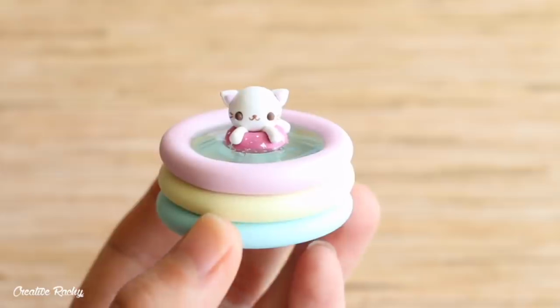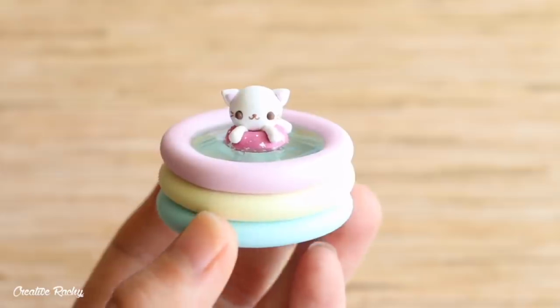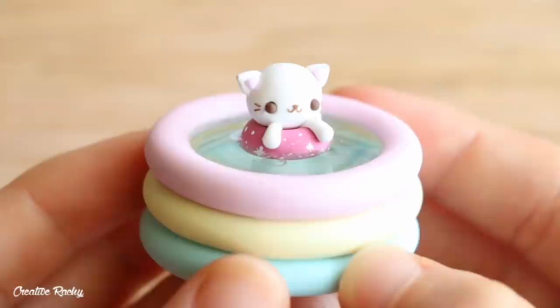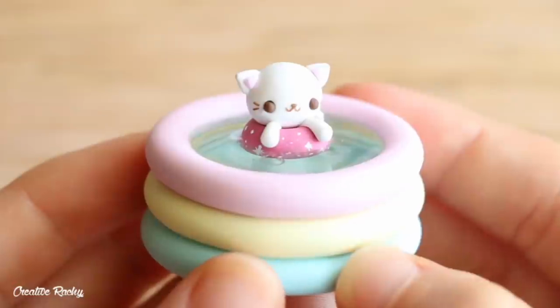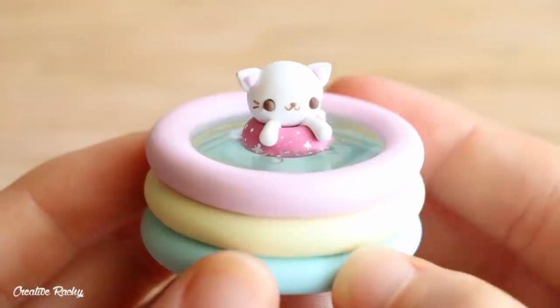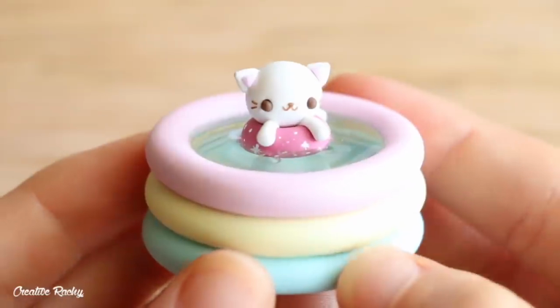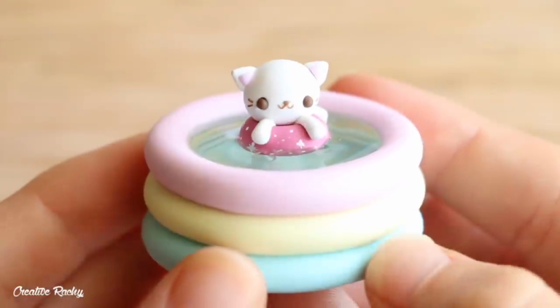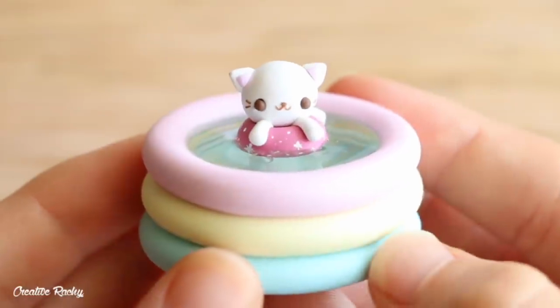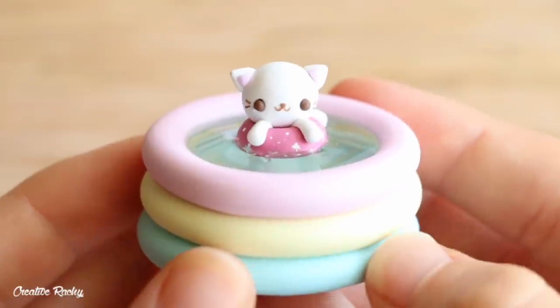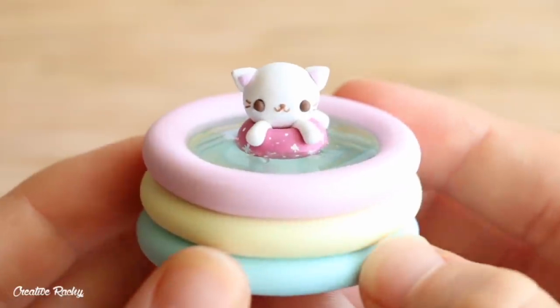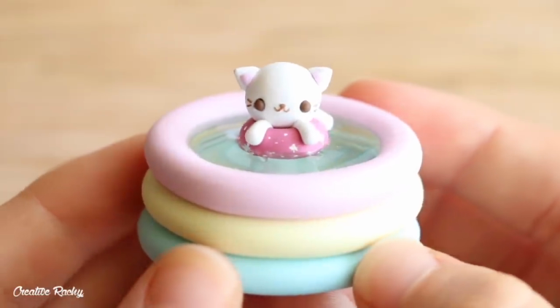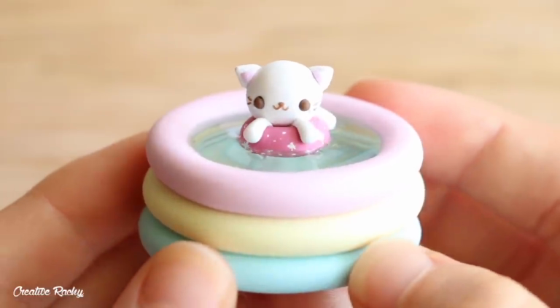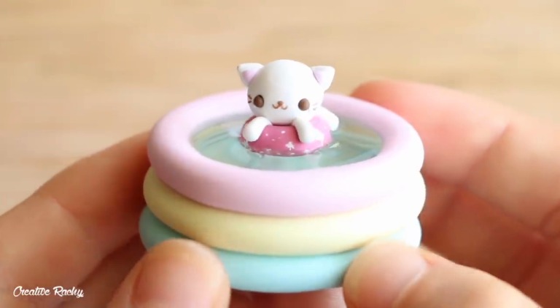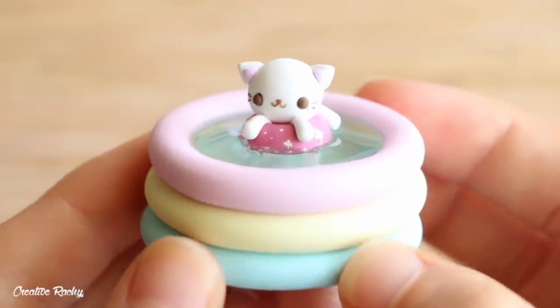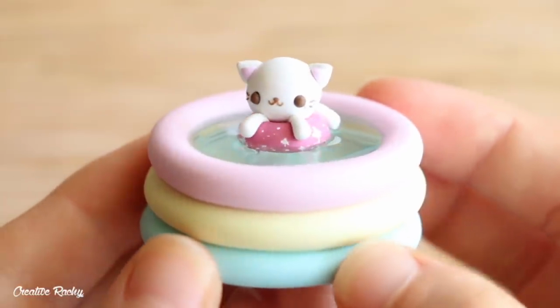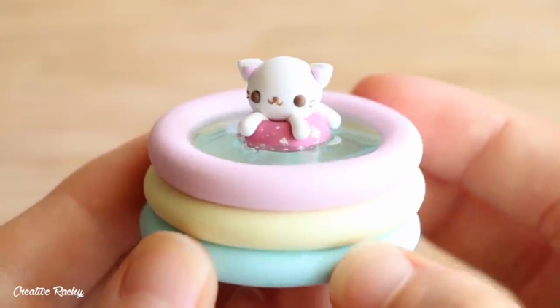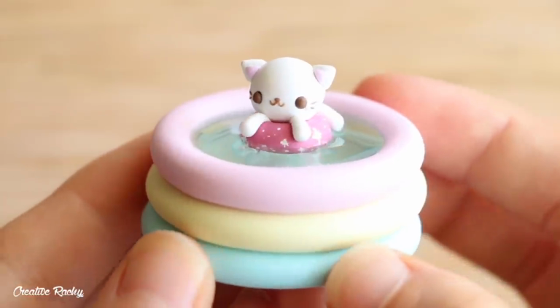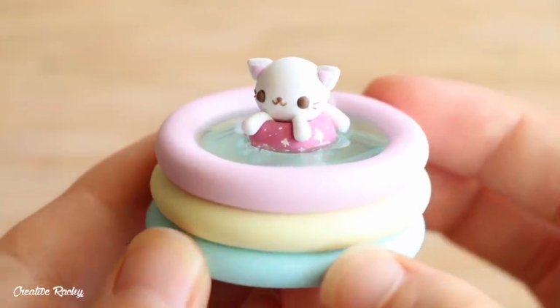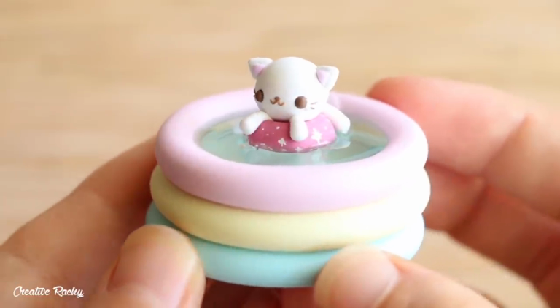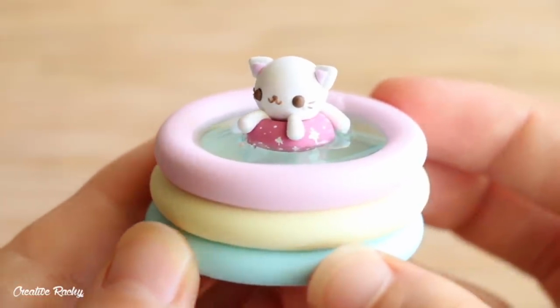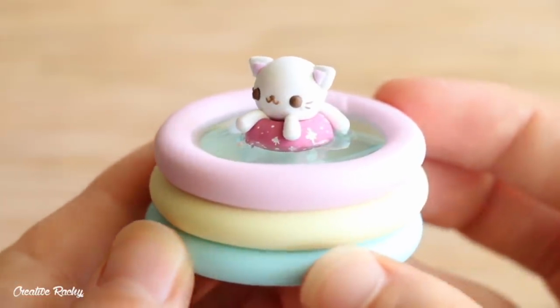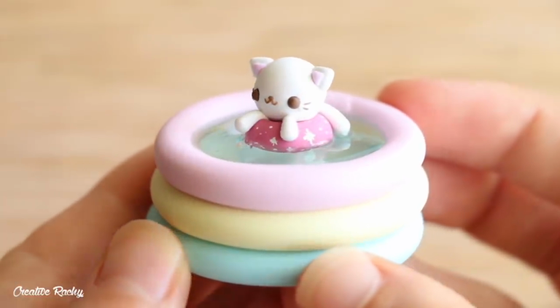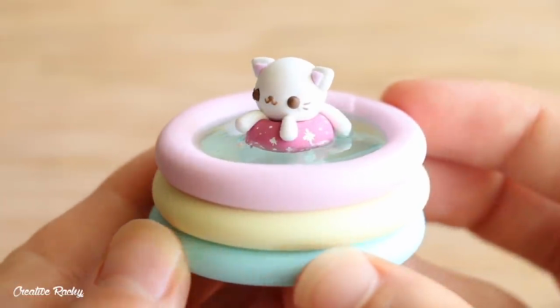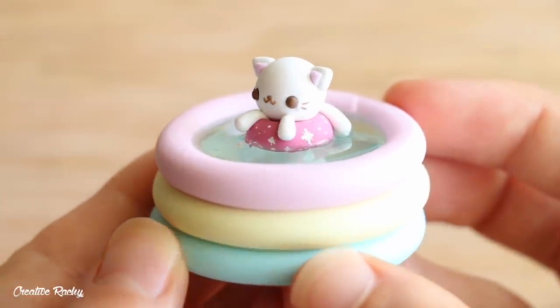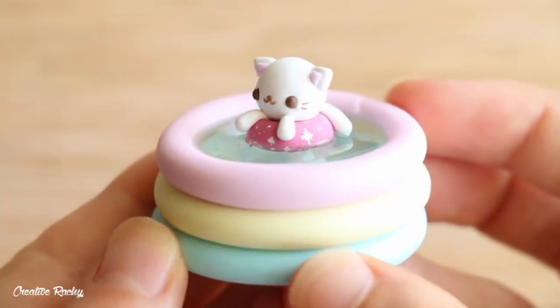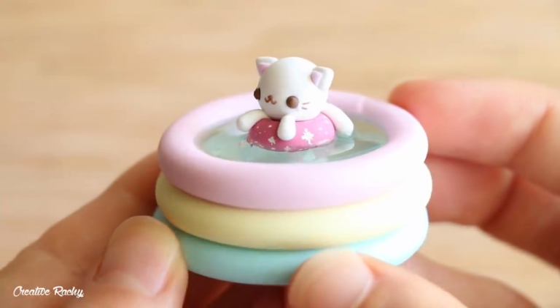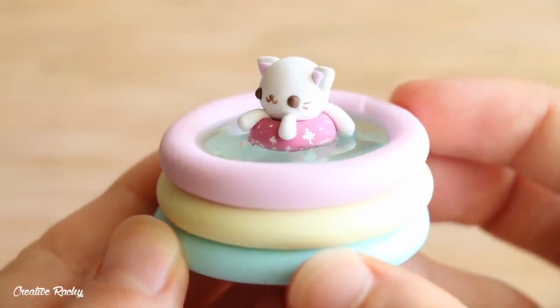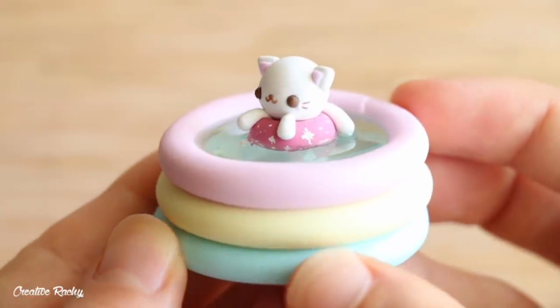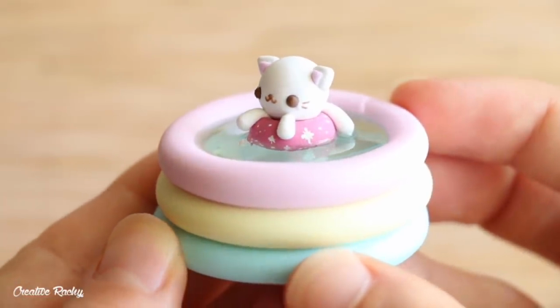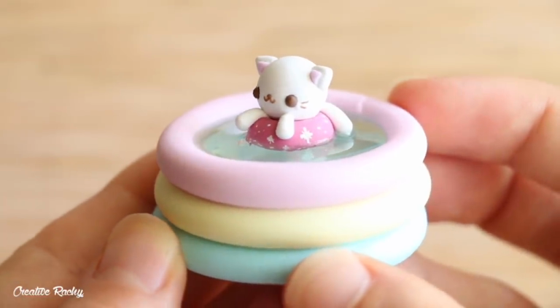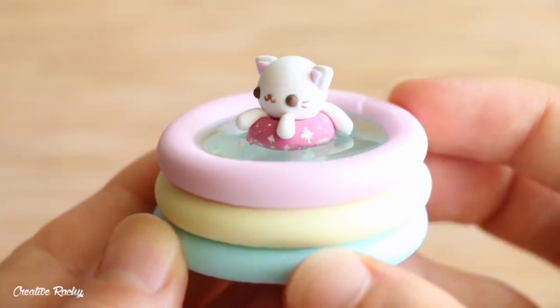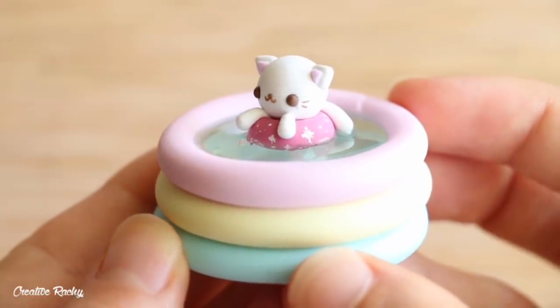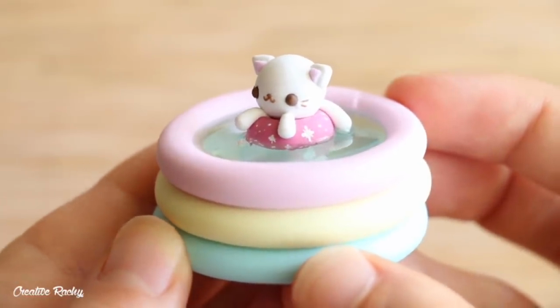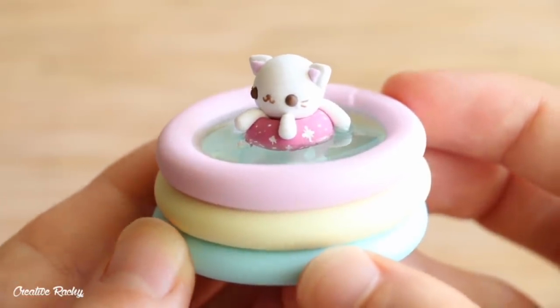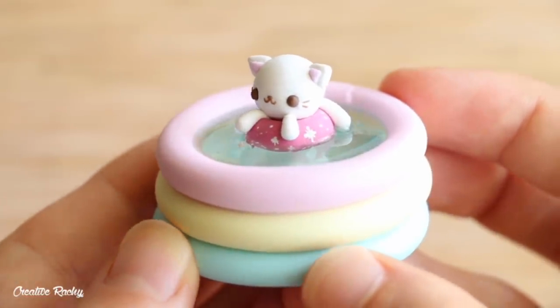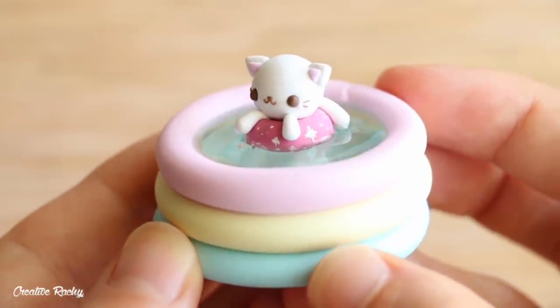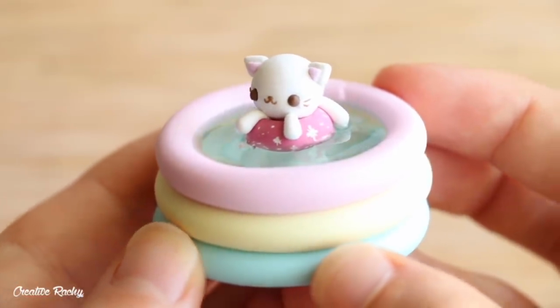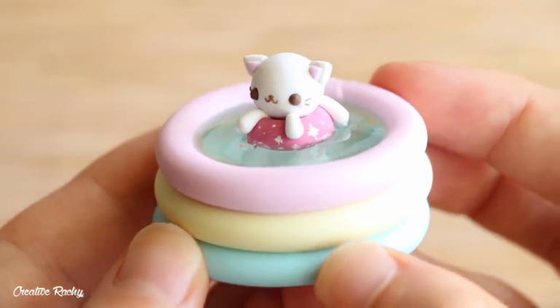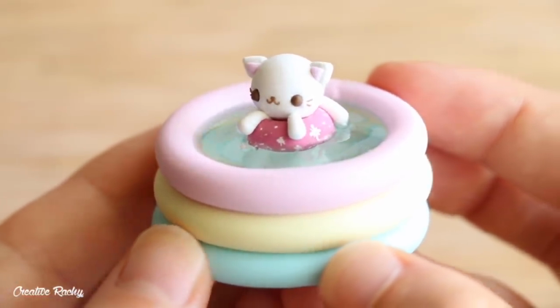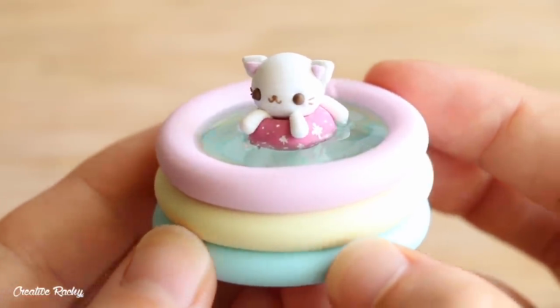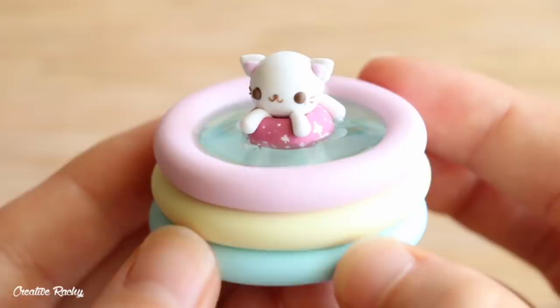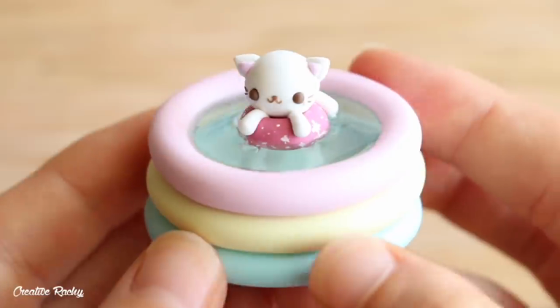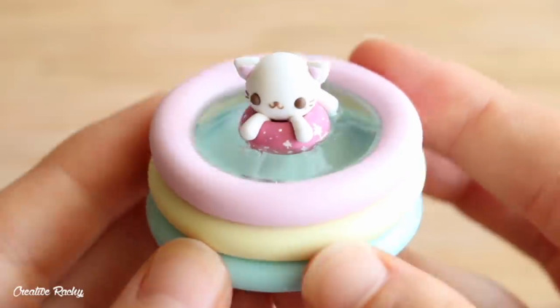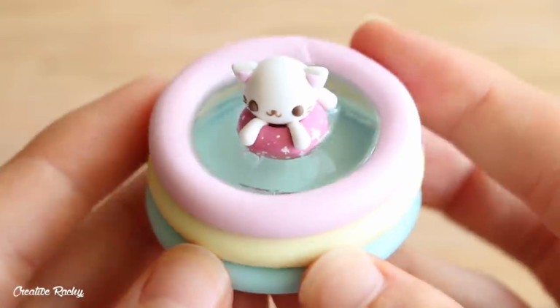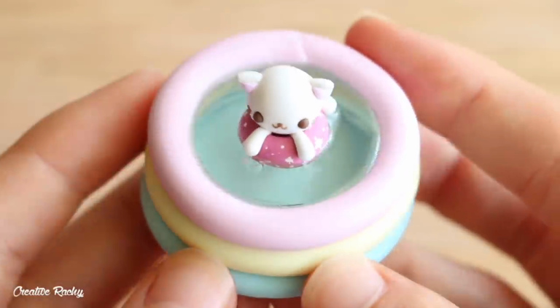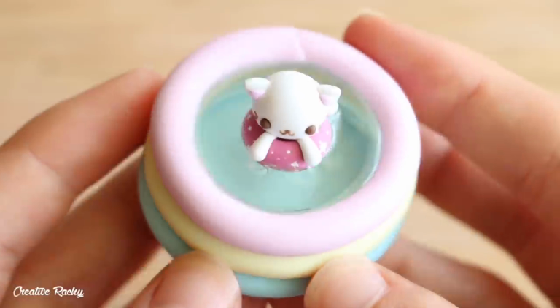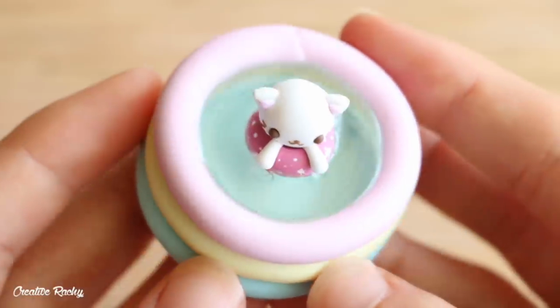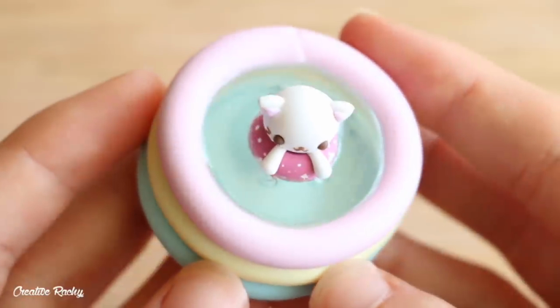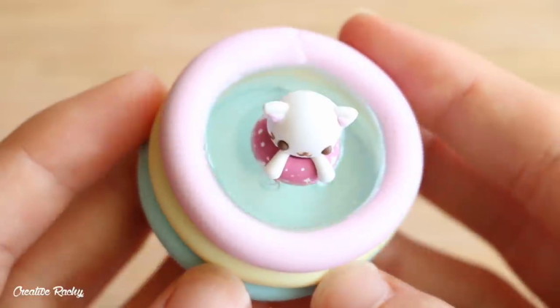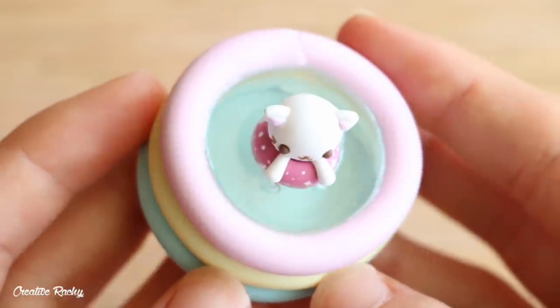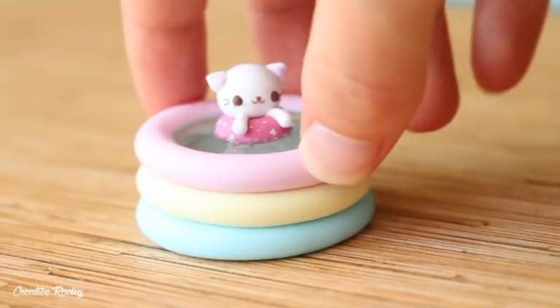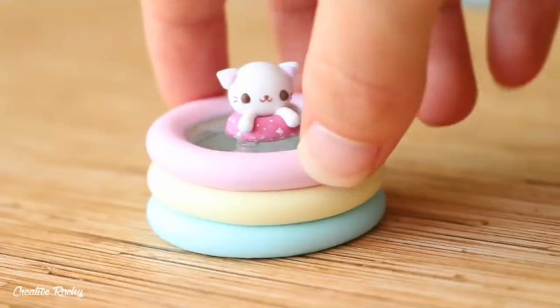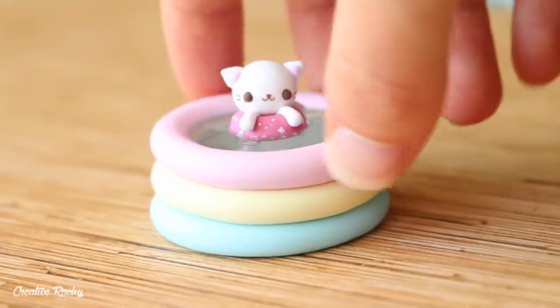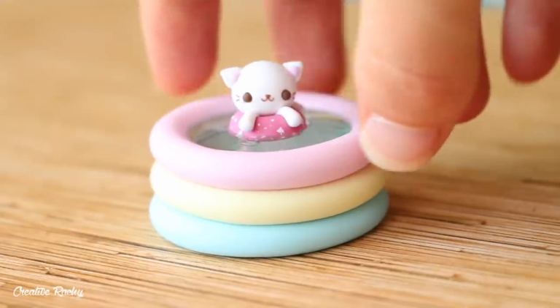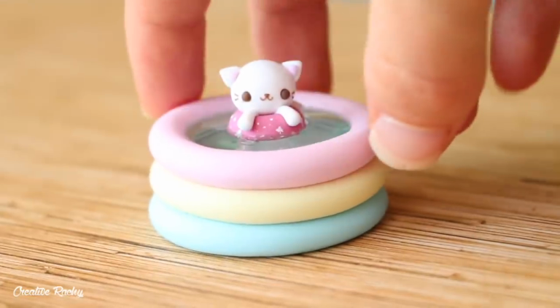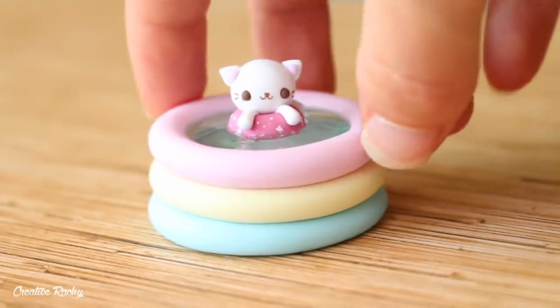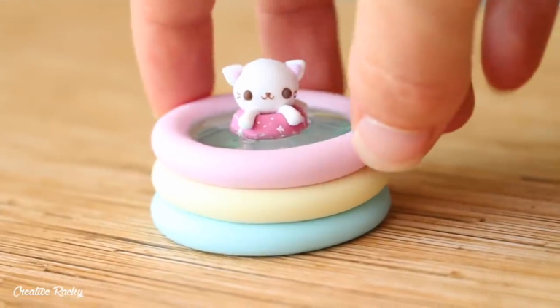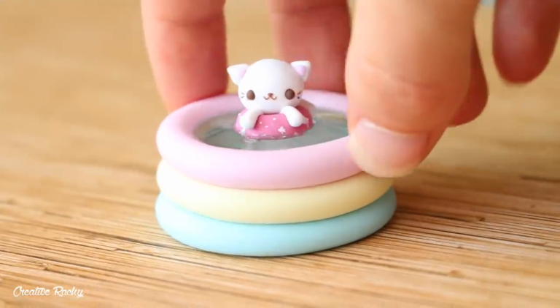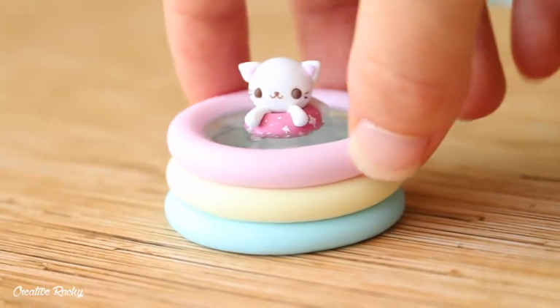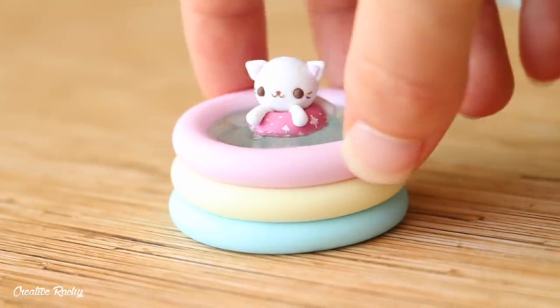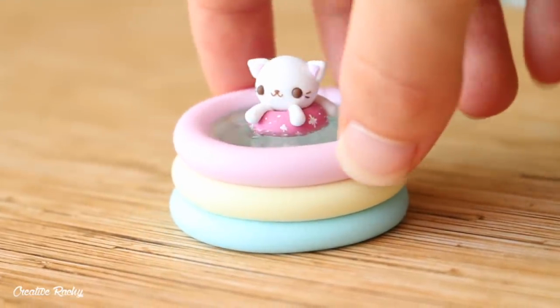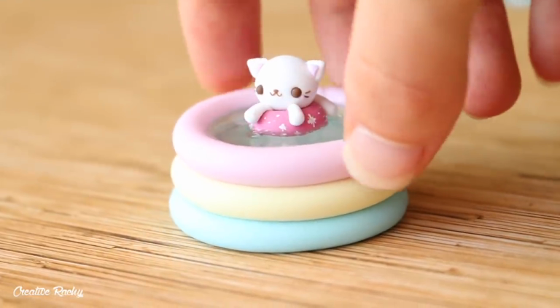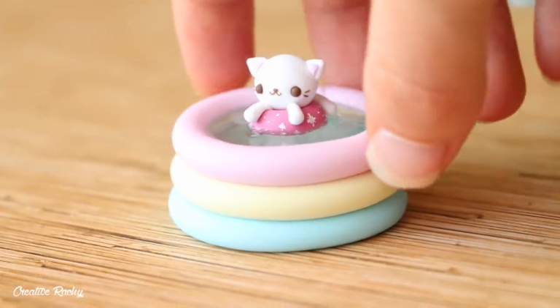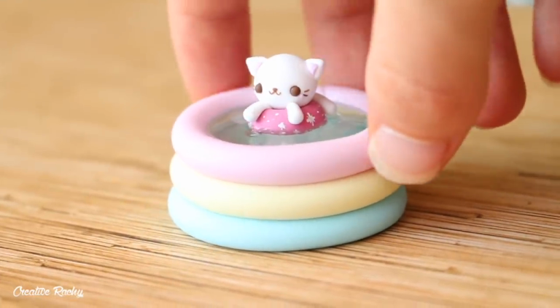Hi everyone, it's Rachel, and in this video I'll be showing you how to make this kawaii cat in a swimming slash wading pool using polymer clay and resin.